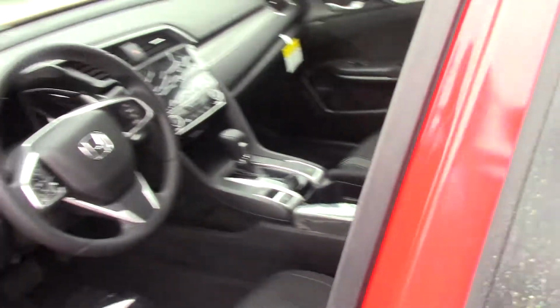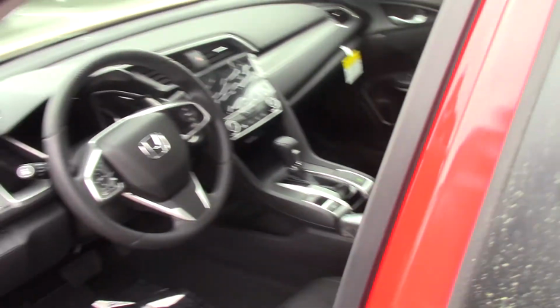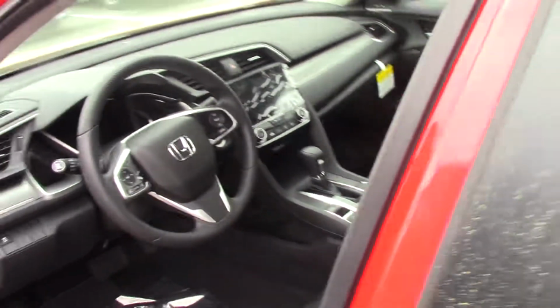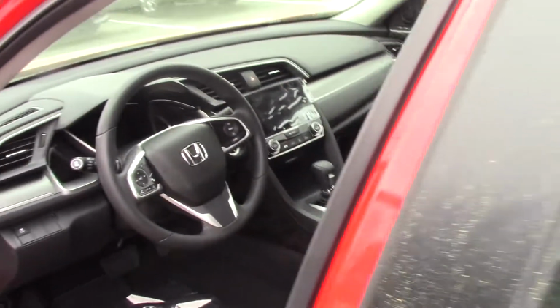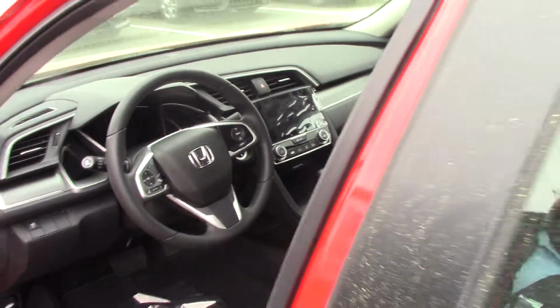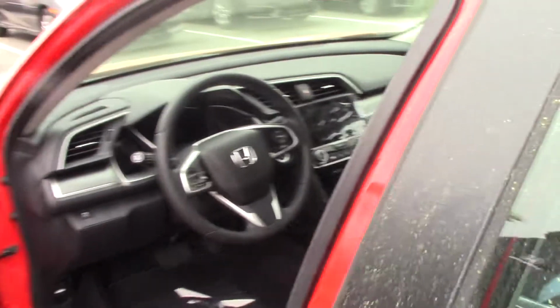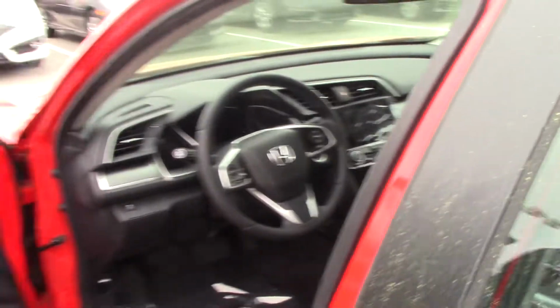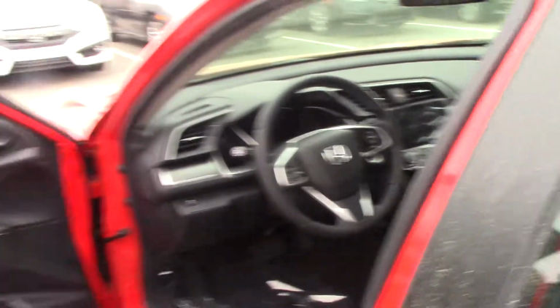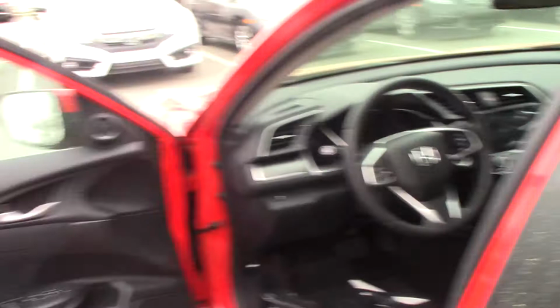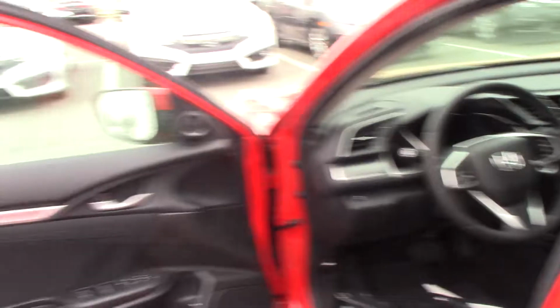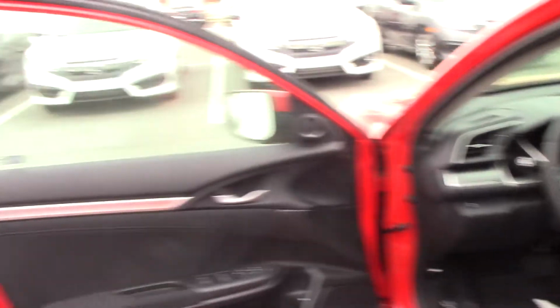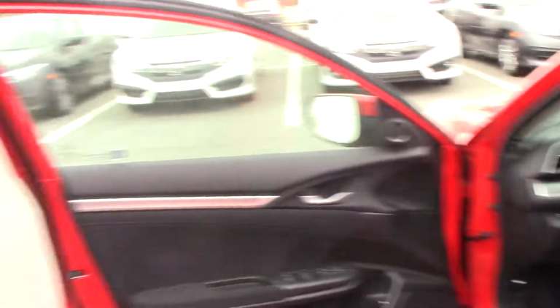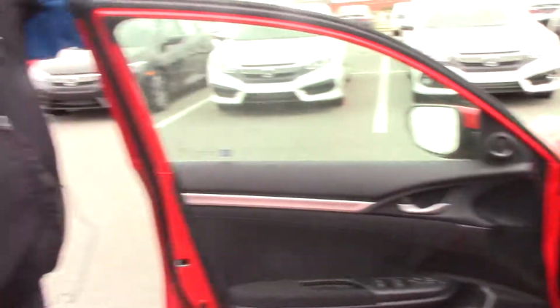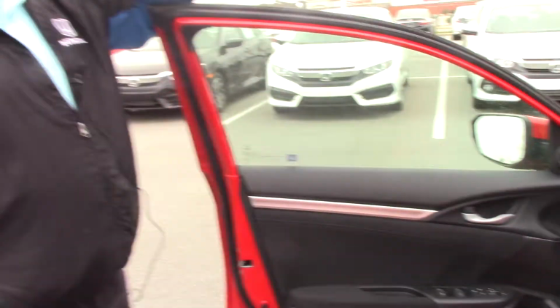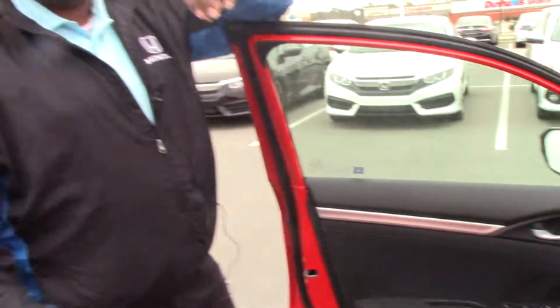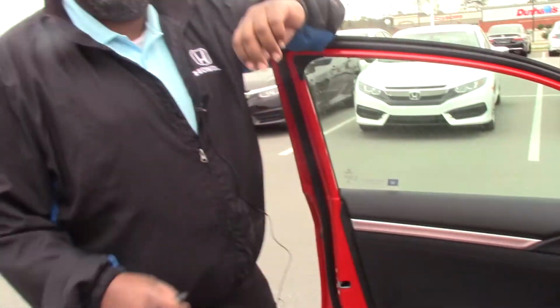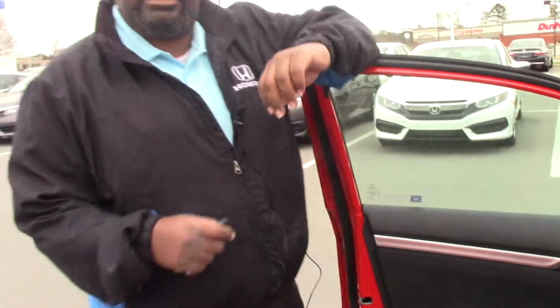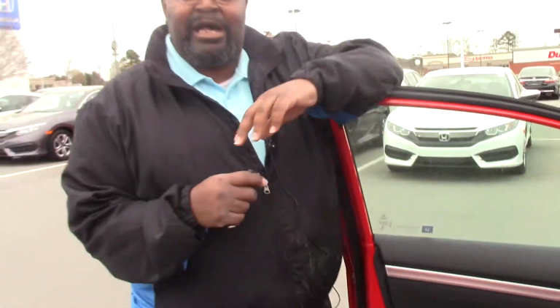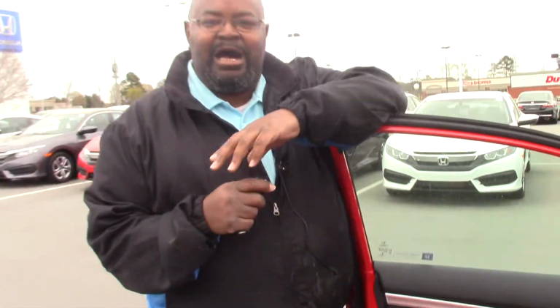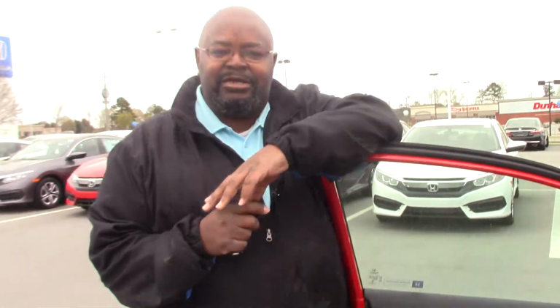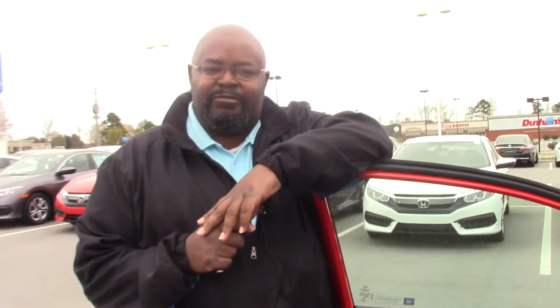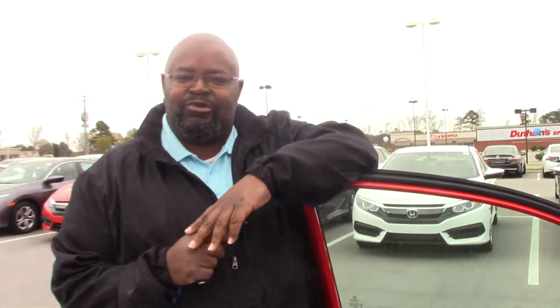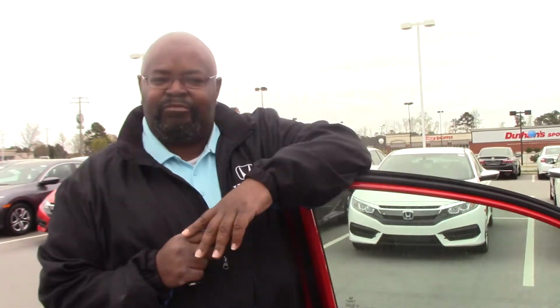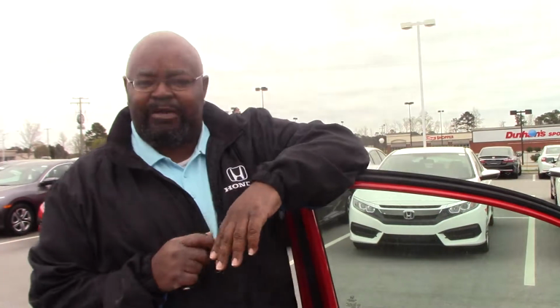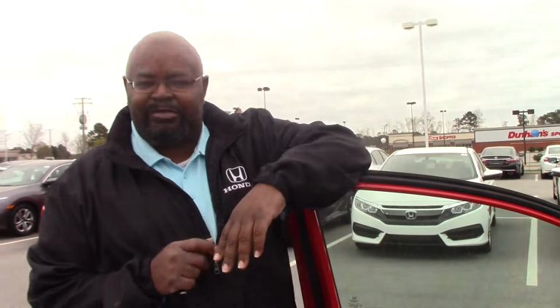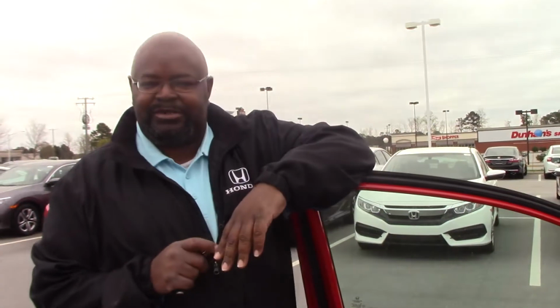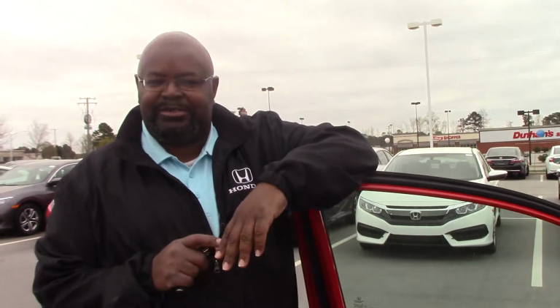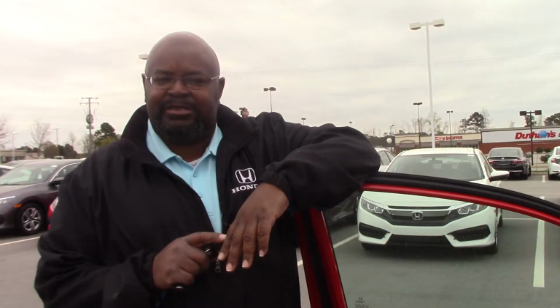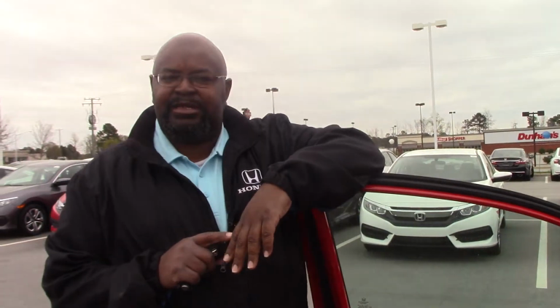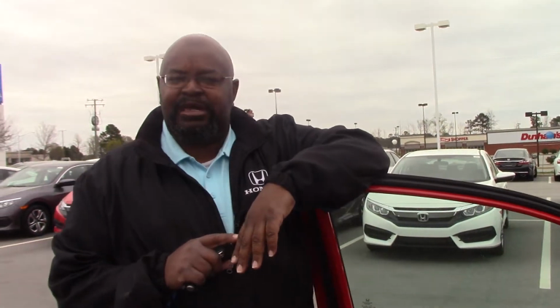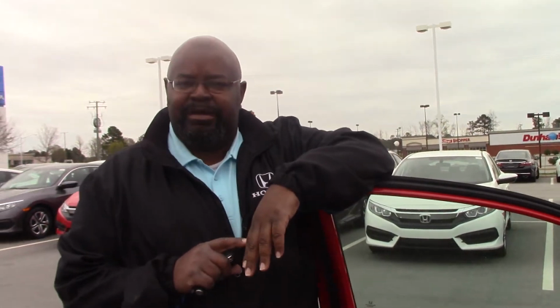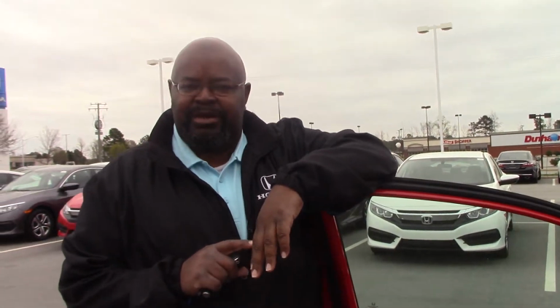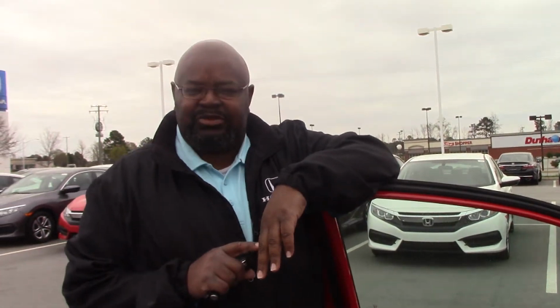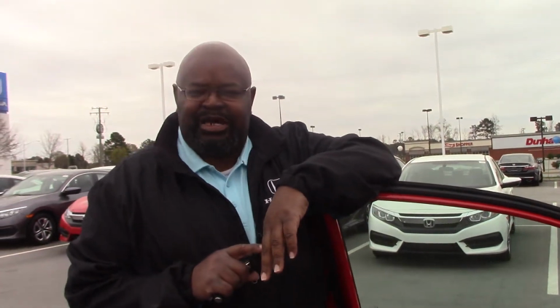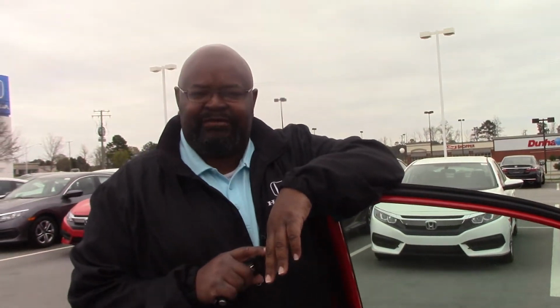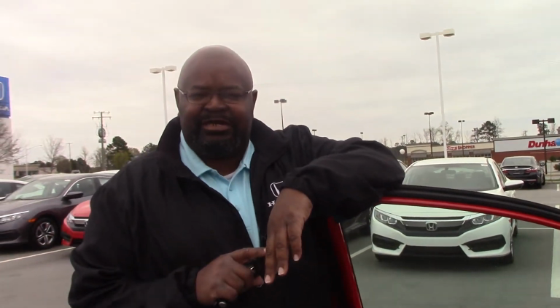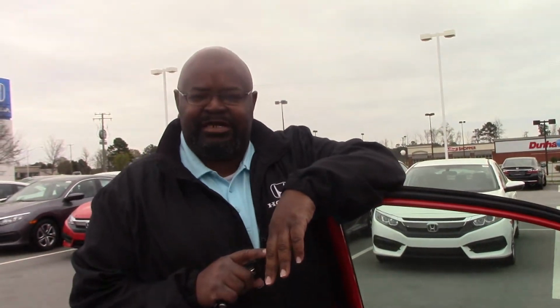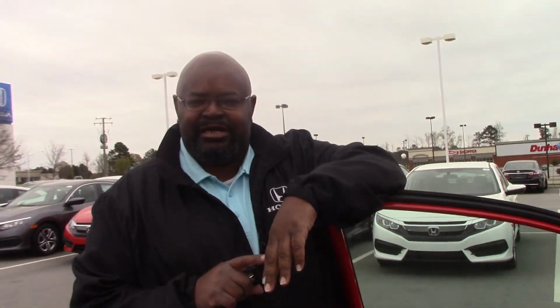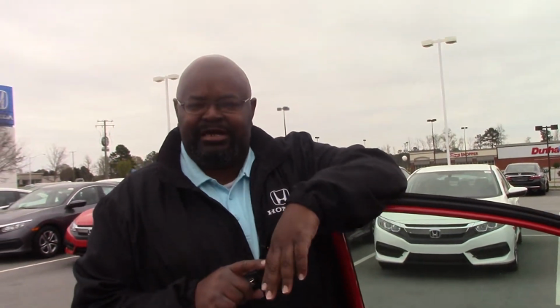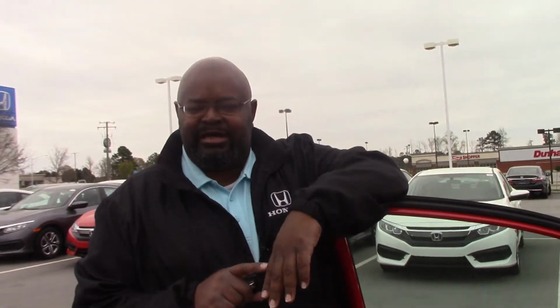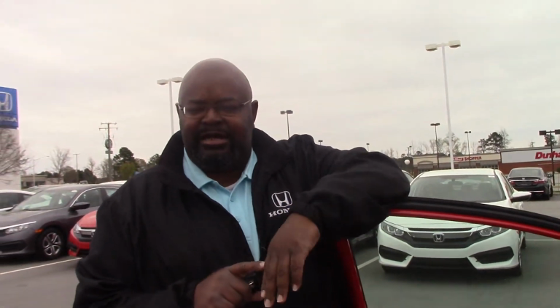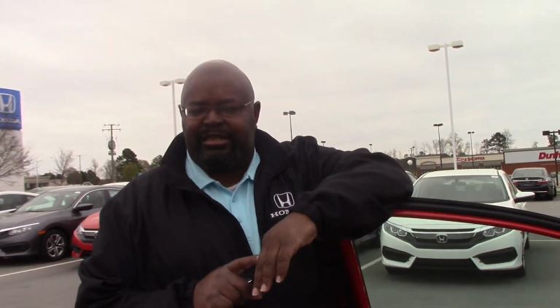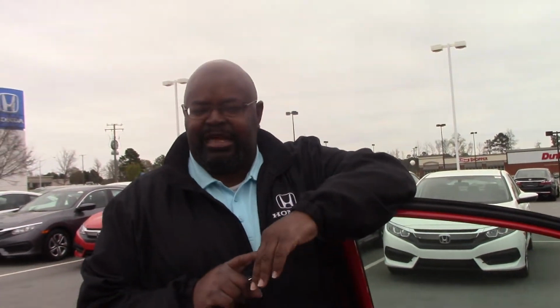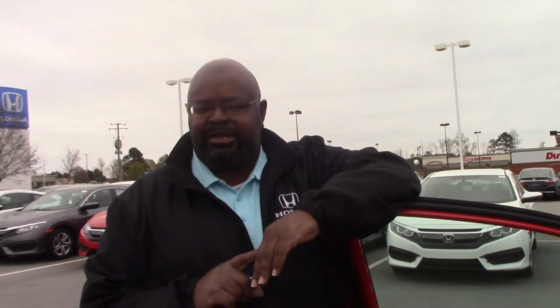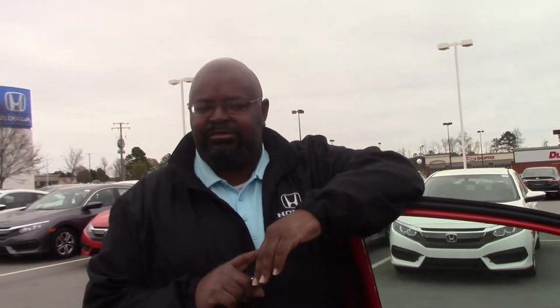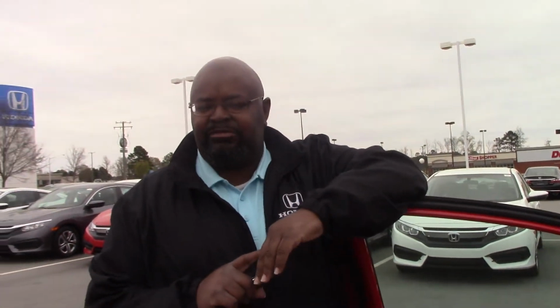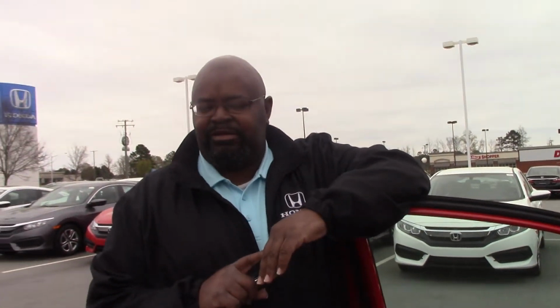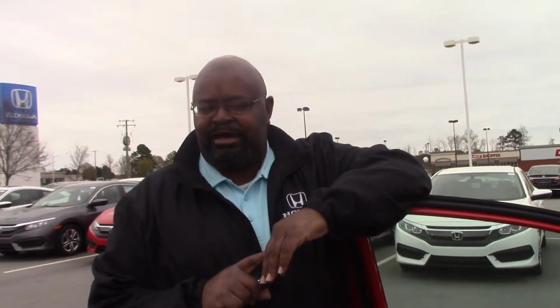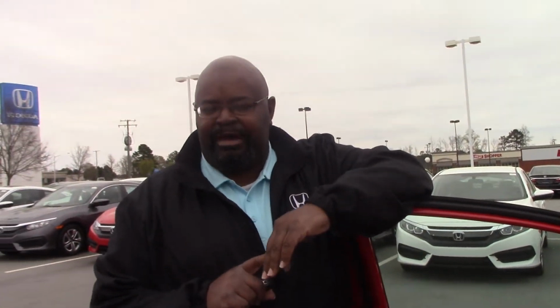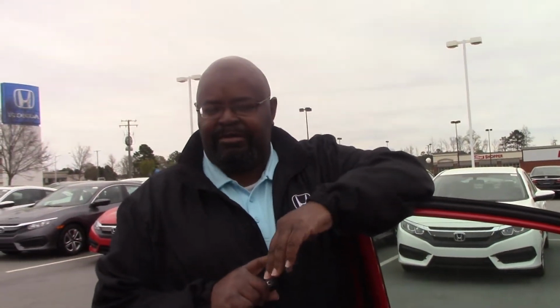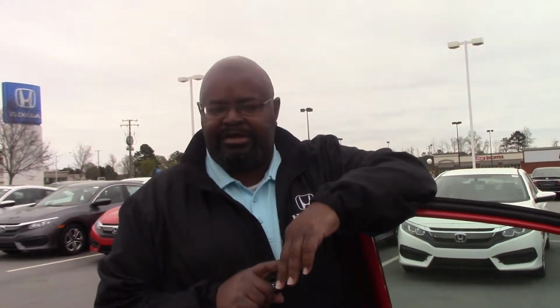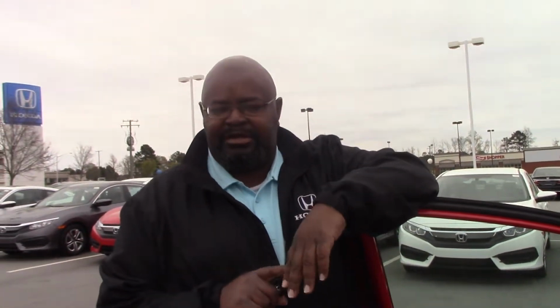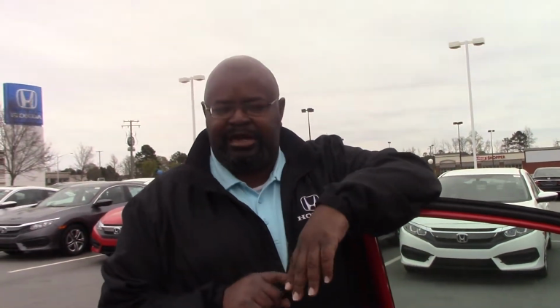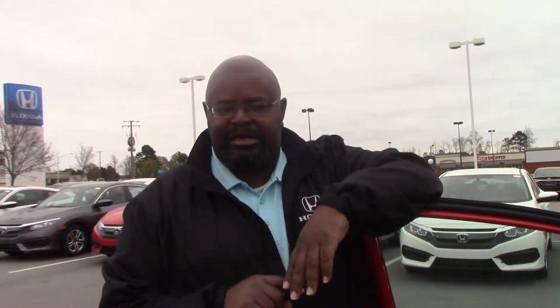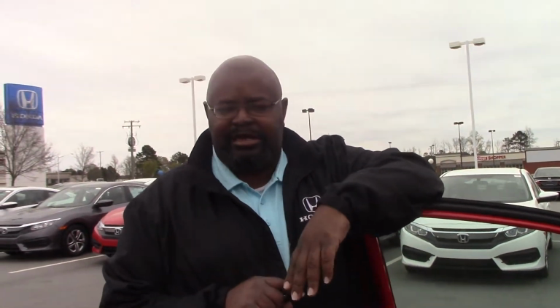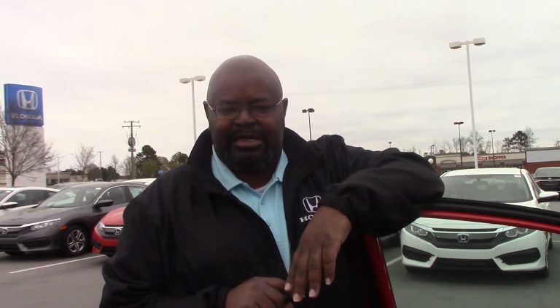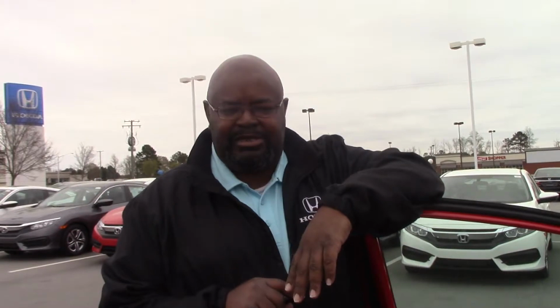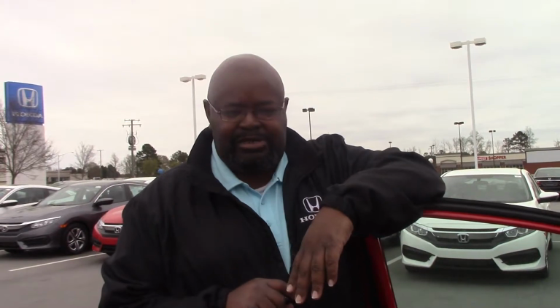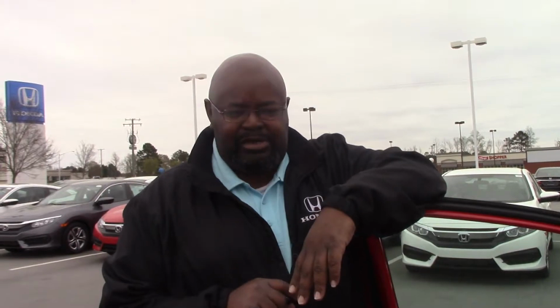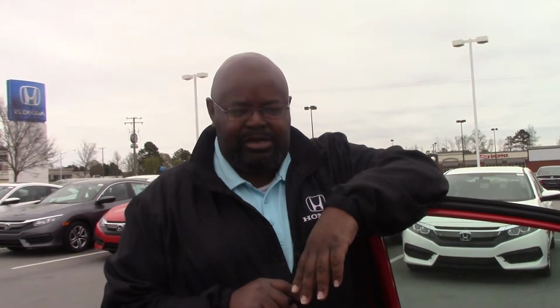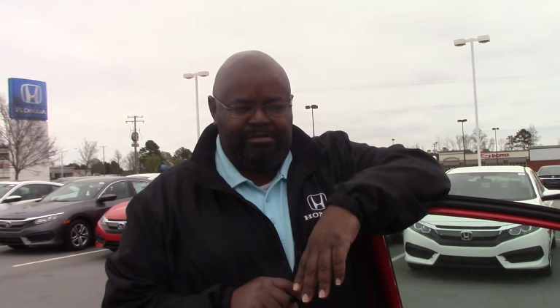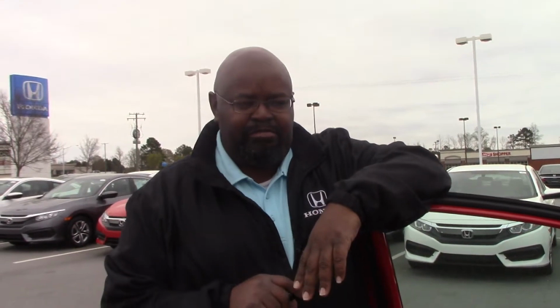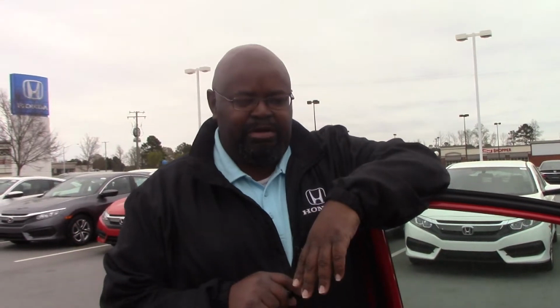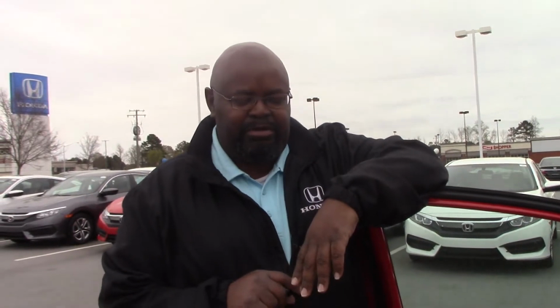Come on down to Honda Arona Rapids and make sure to ask for Kenny. Thank you, have a good day, and I'll see you here. Bye bye.